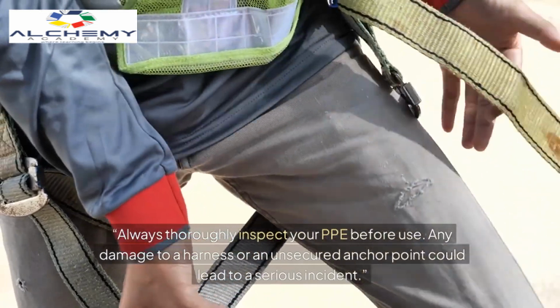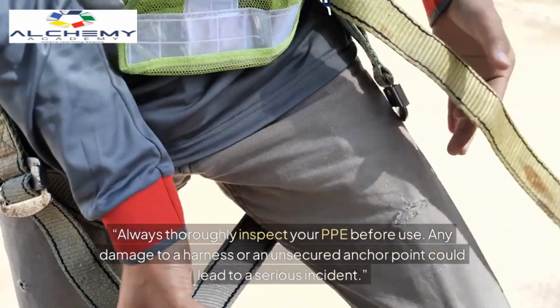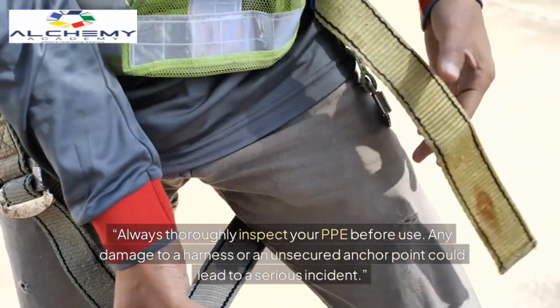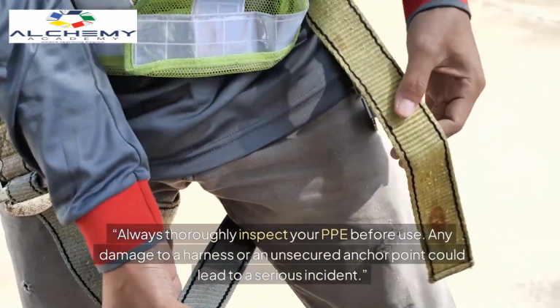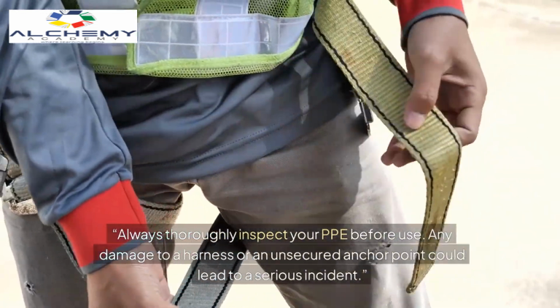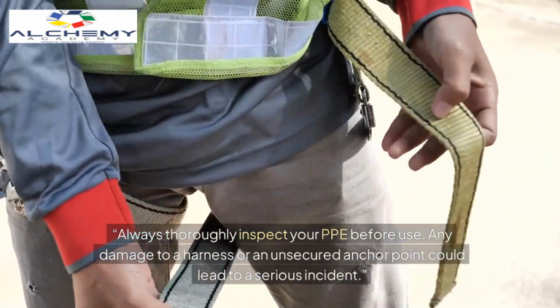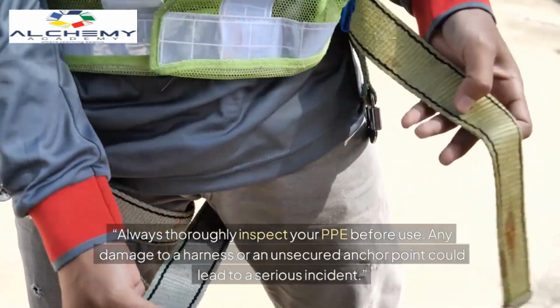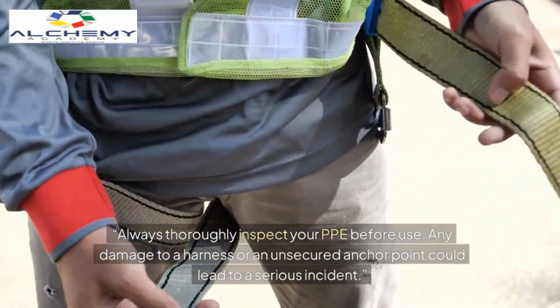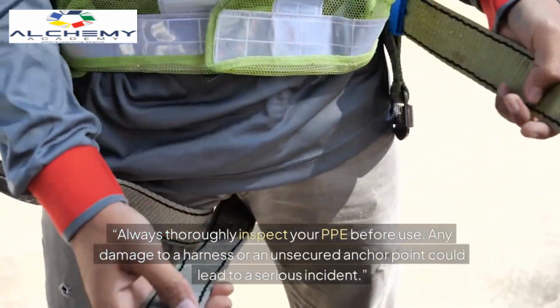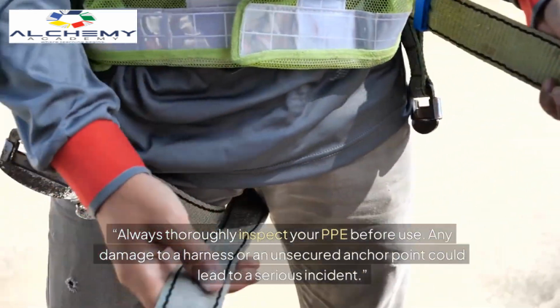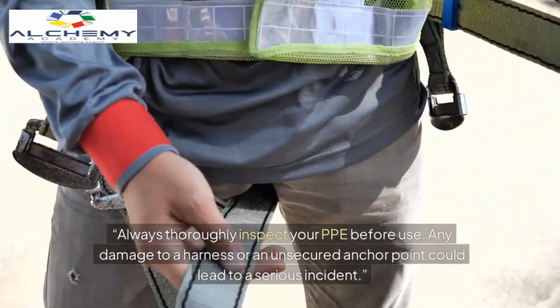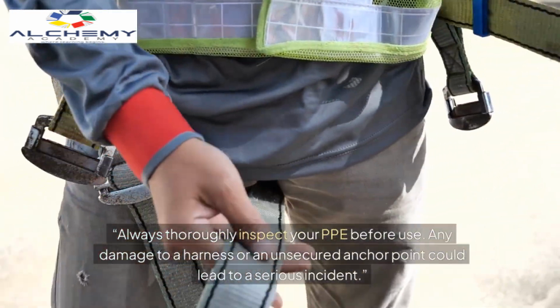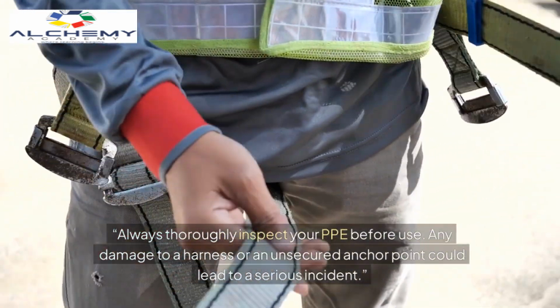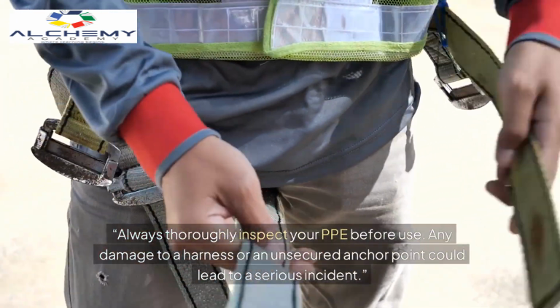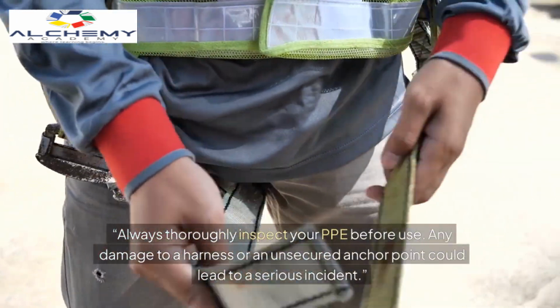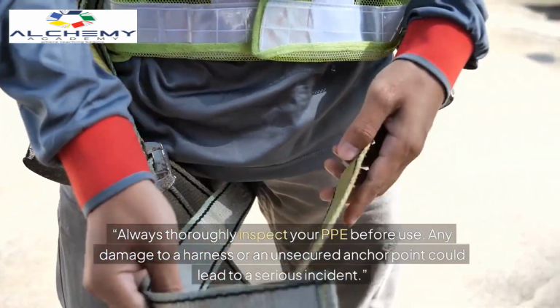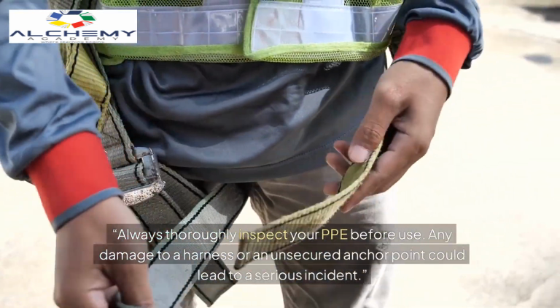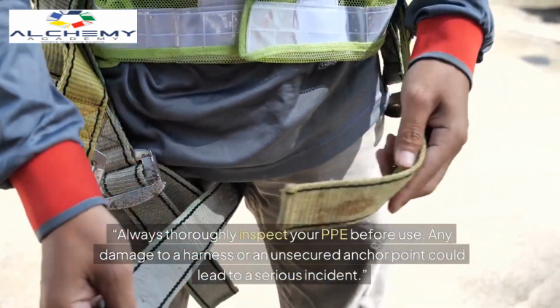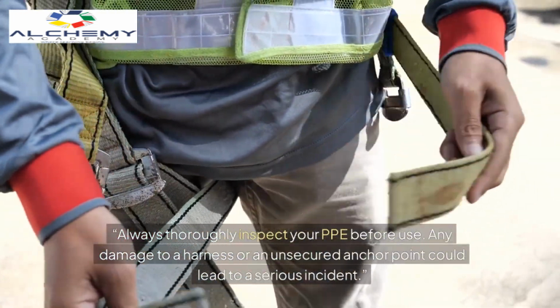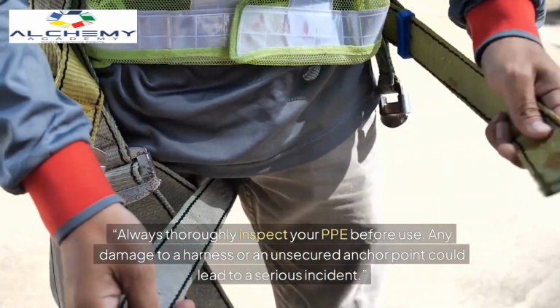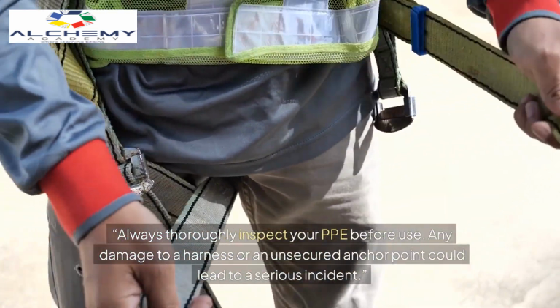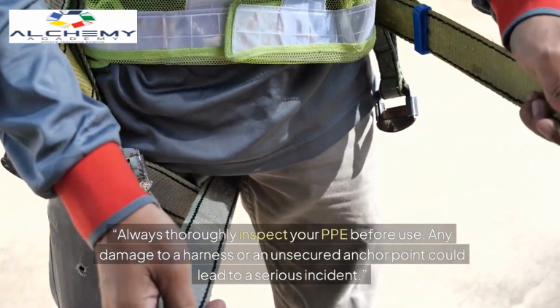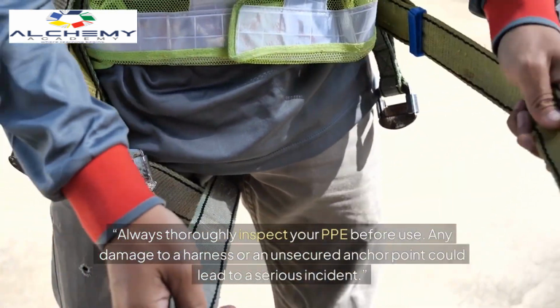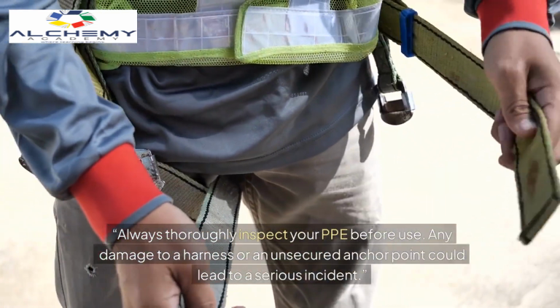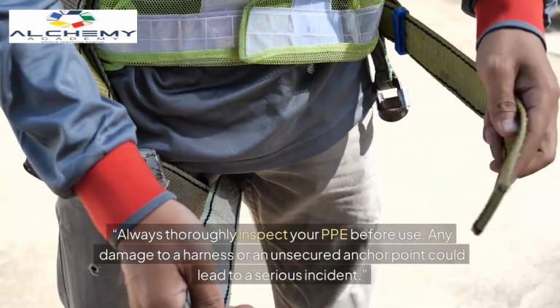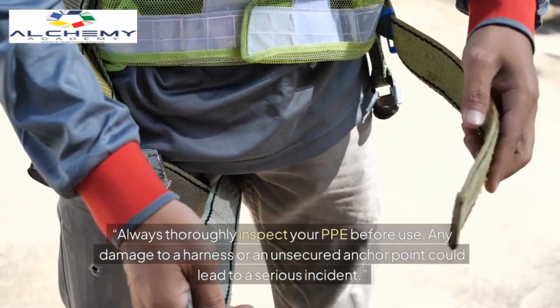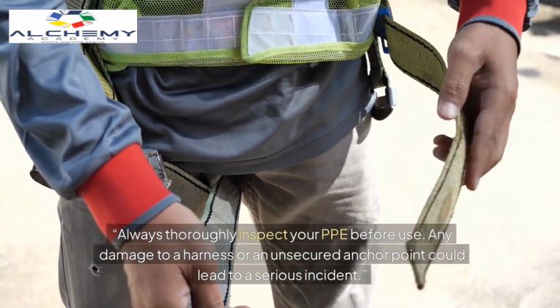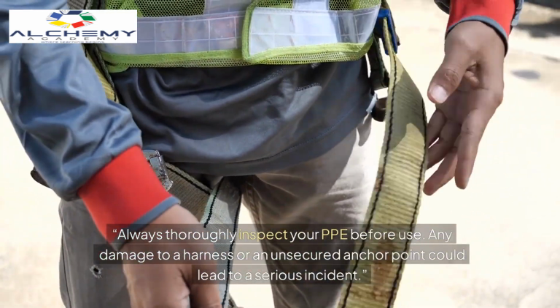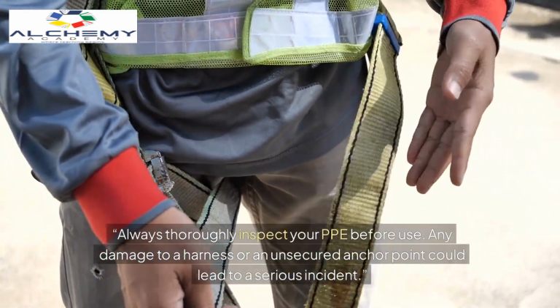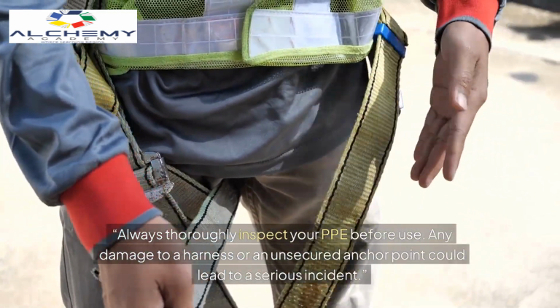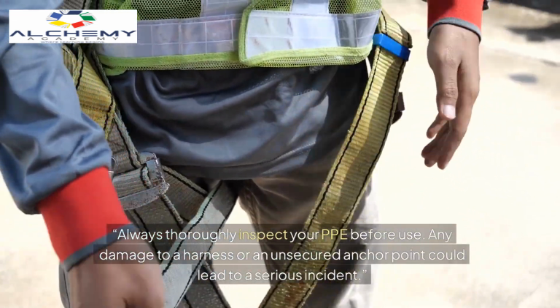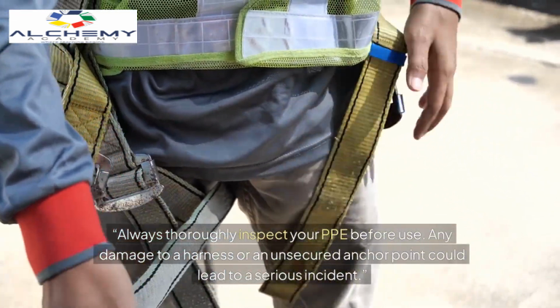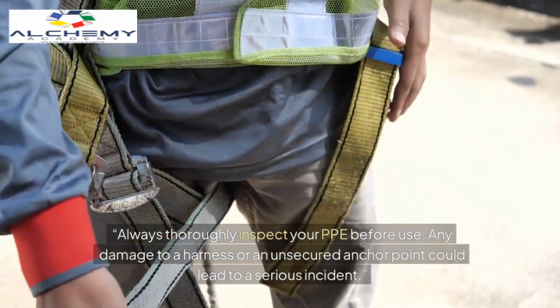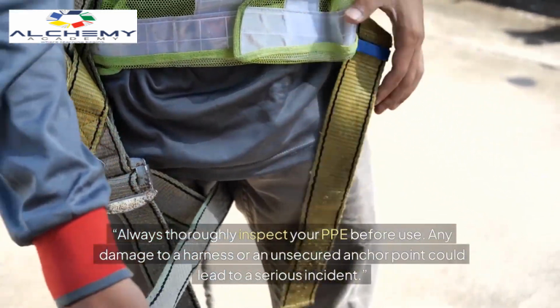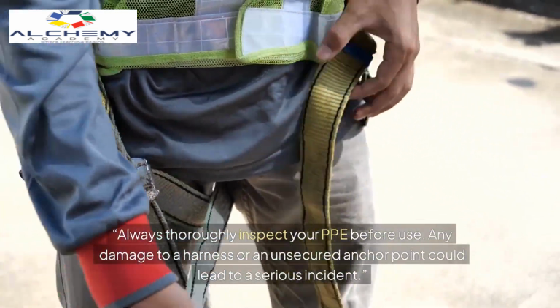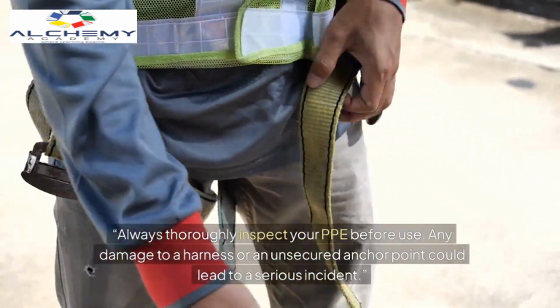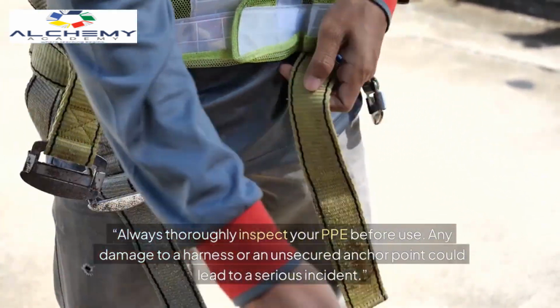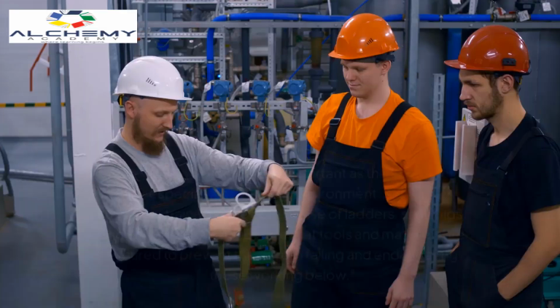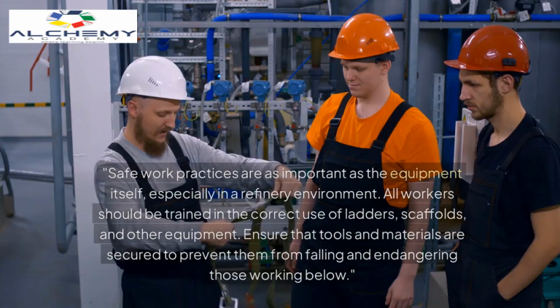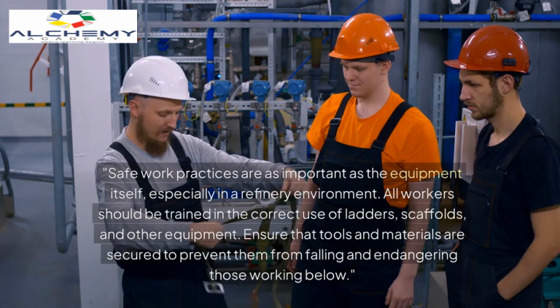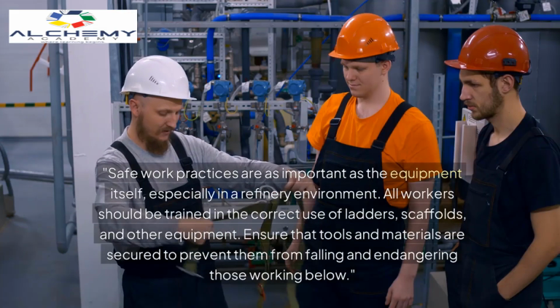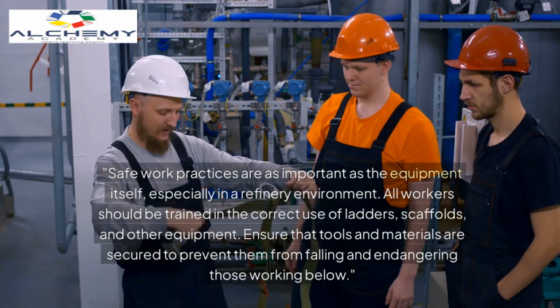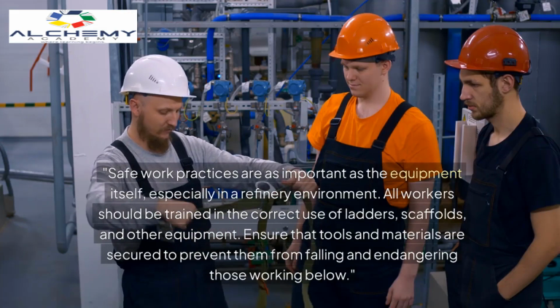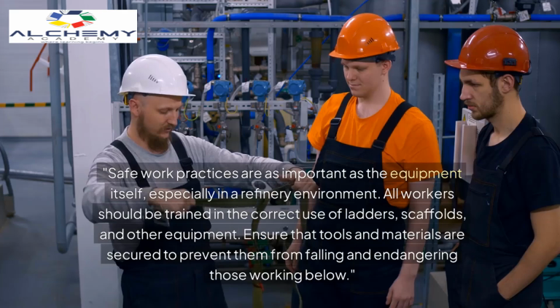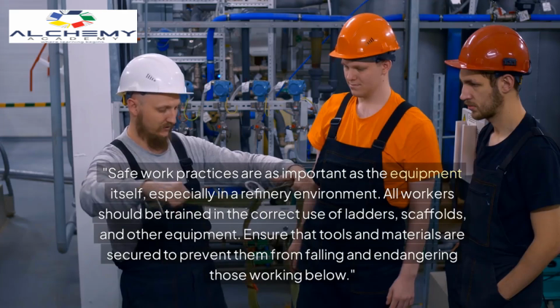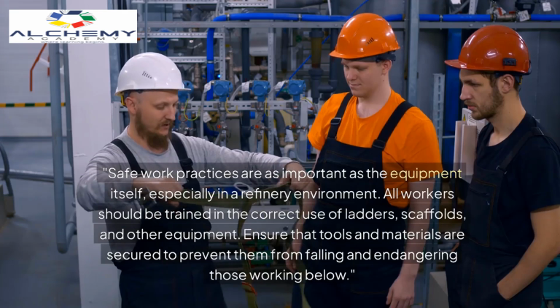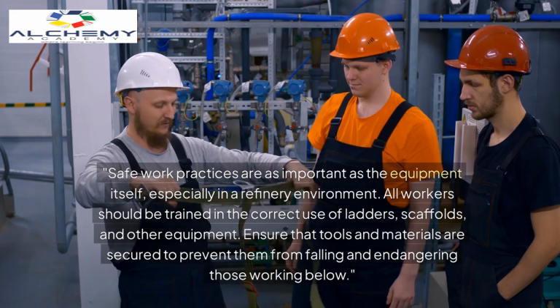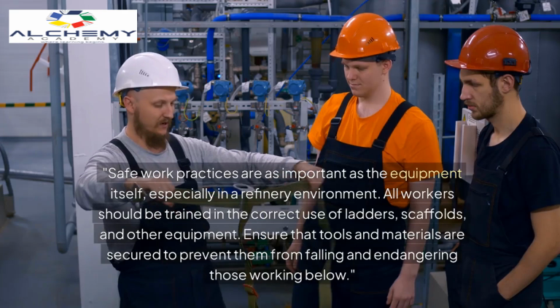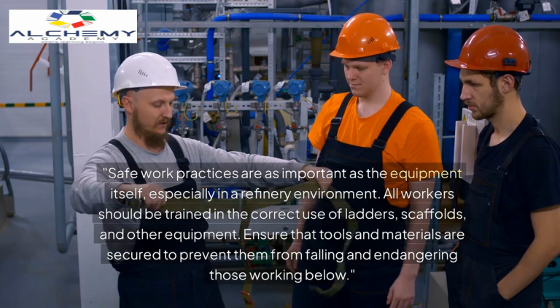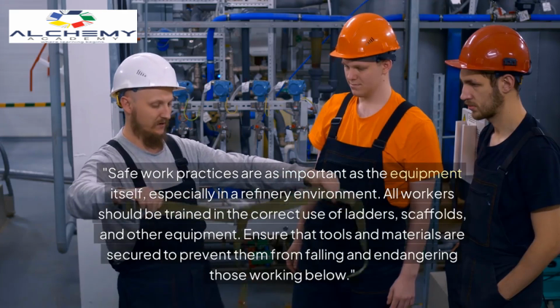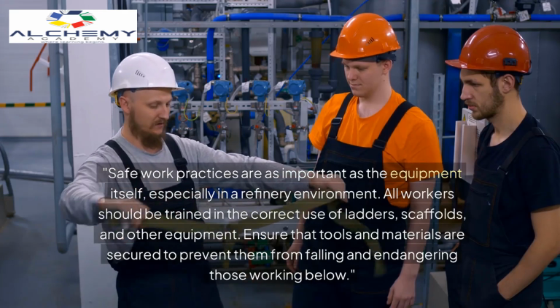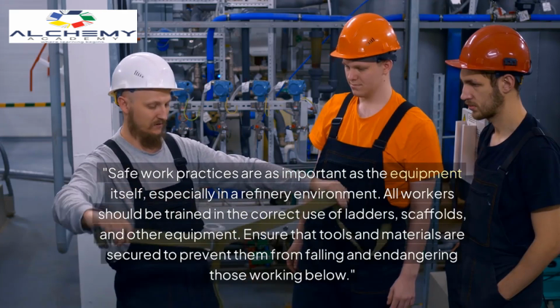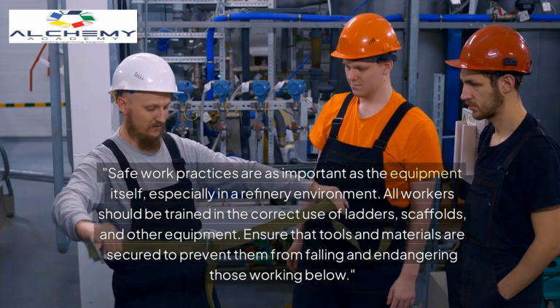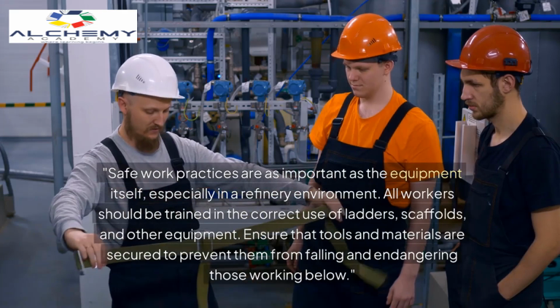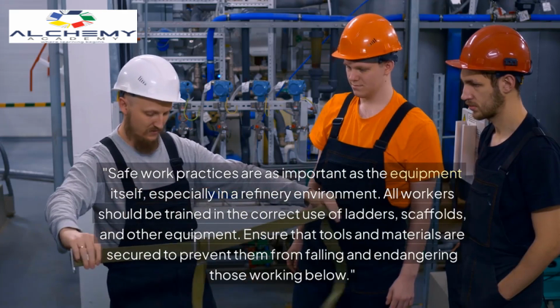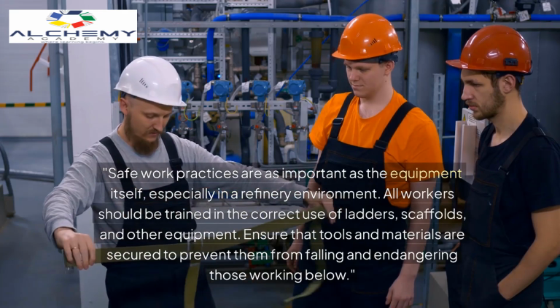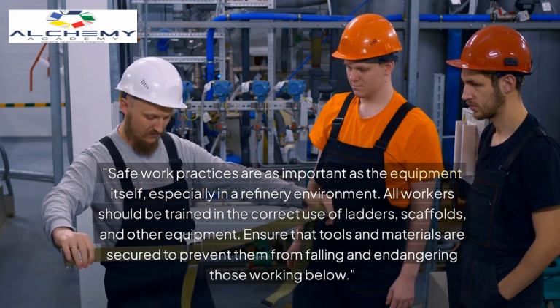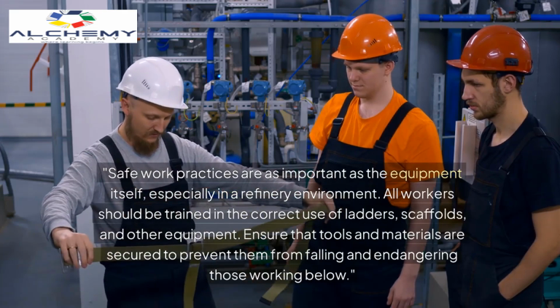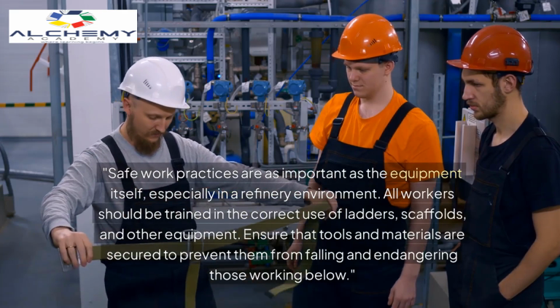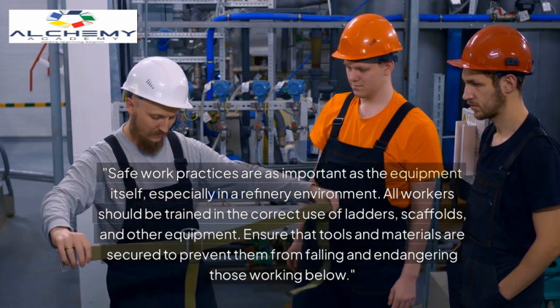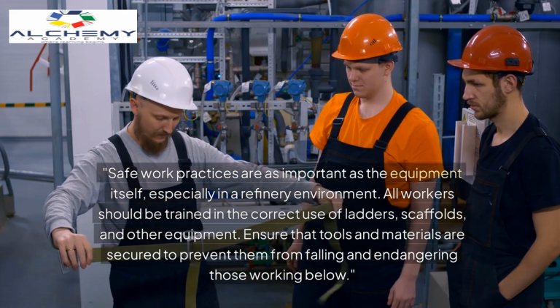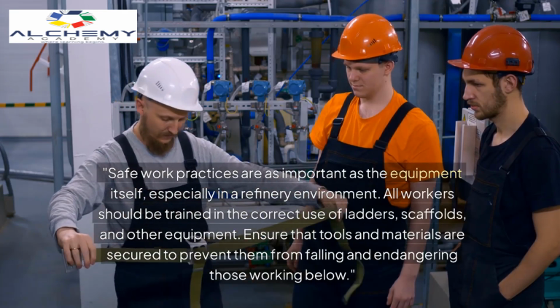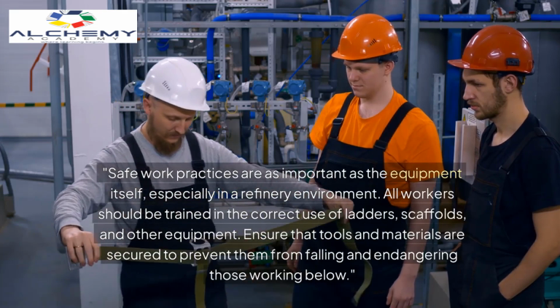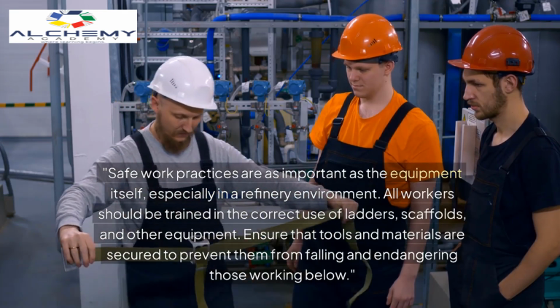Always thoroughly inspect your PPE before use. Any damage to a harness or an unsecured anchor point could lead to a serious incident.